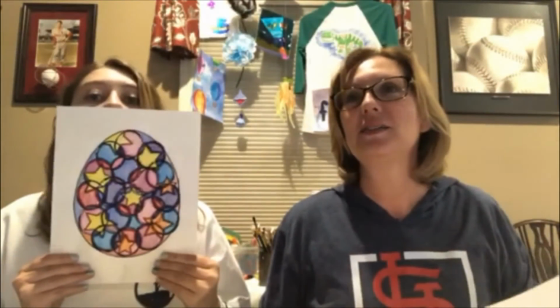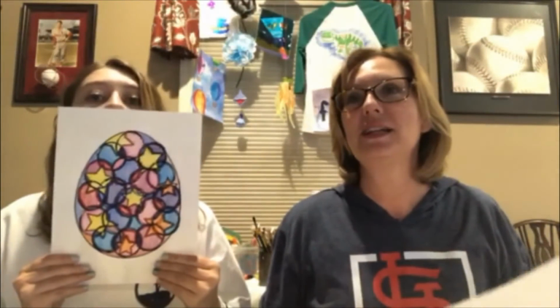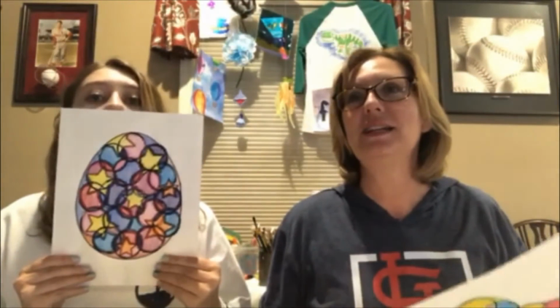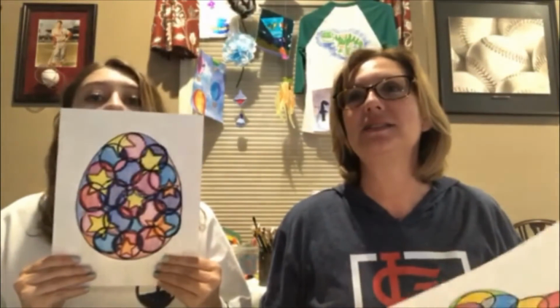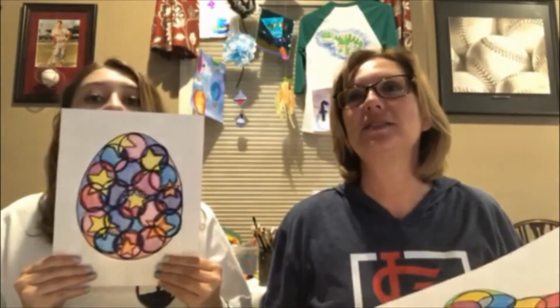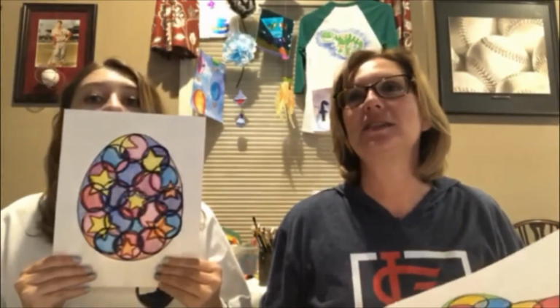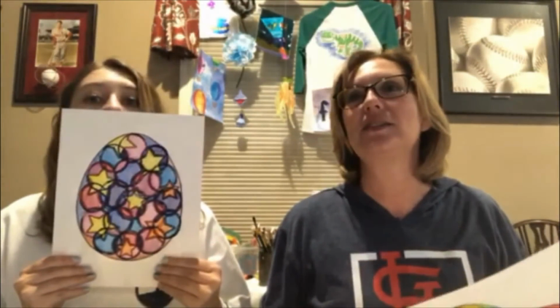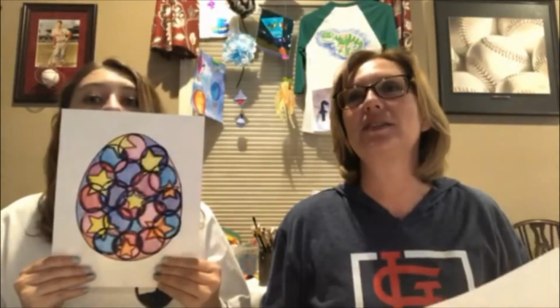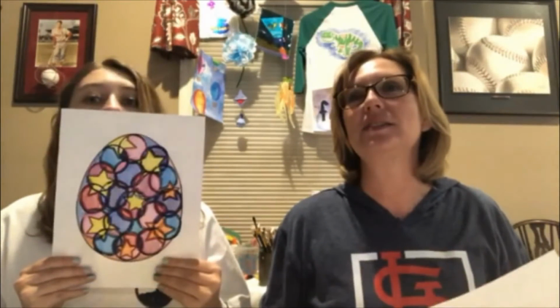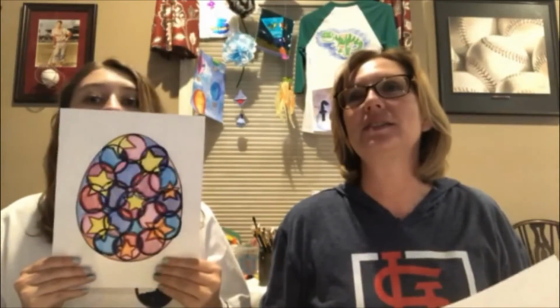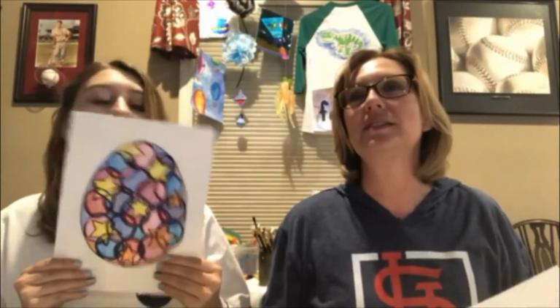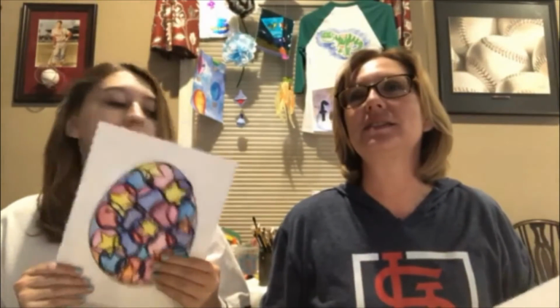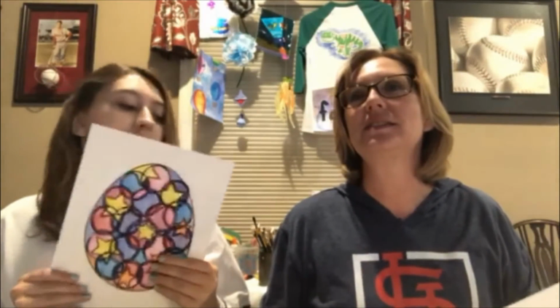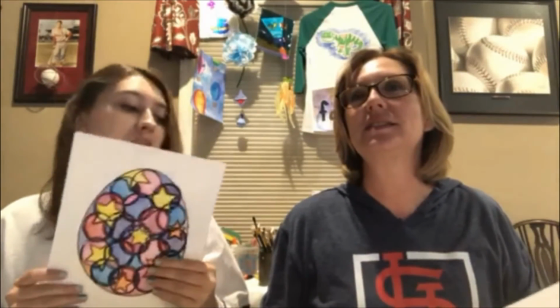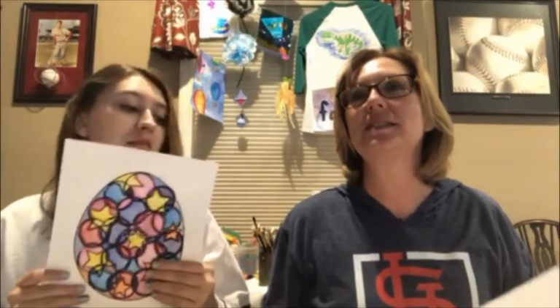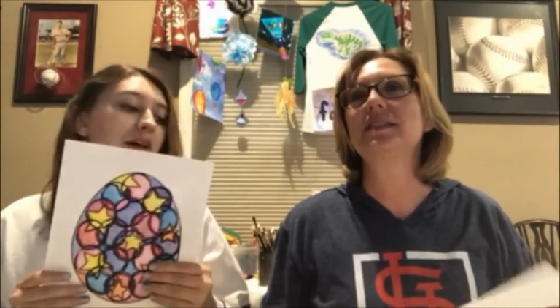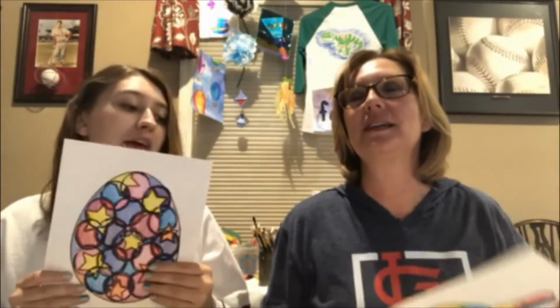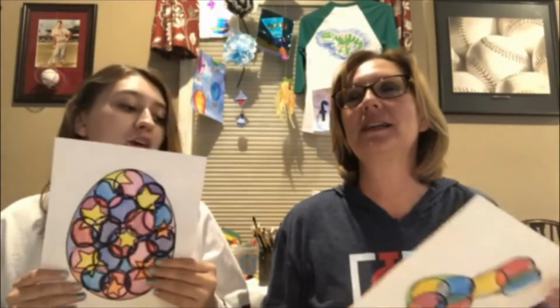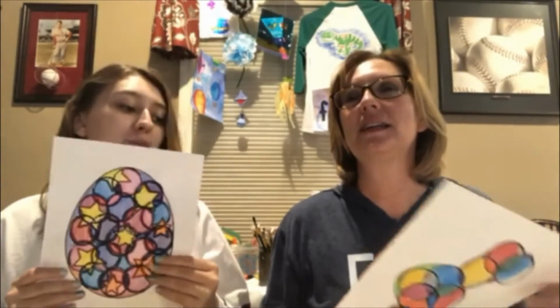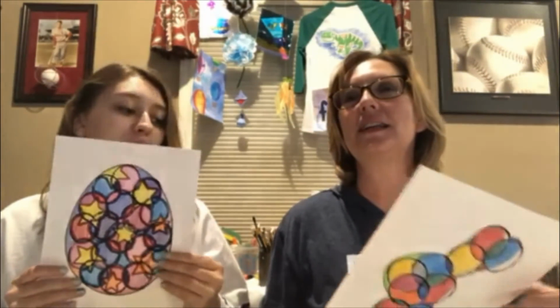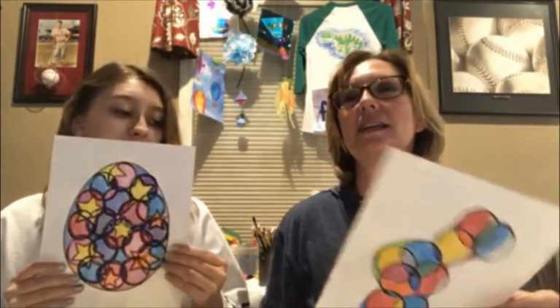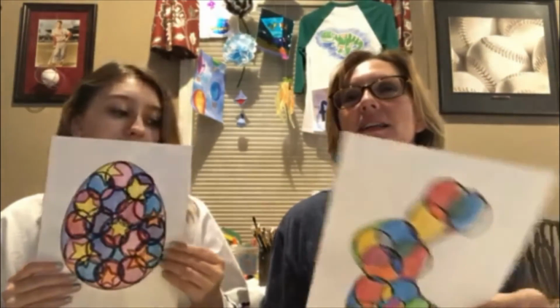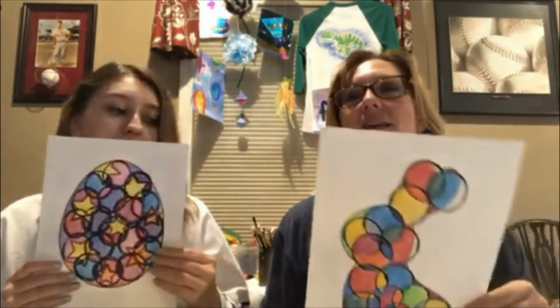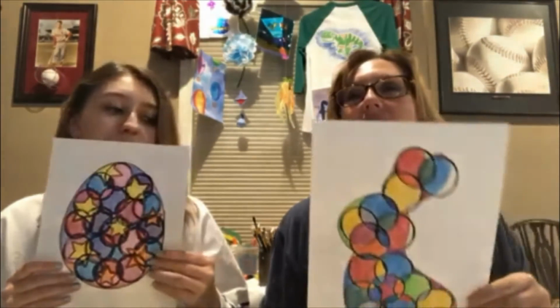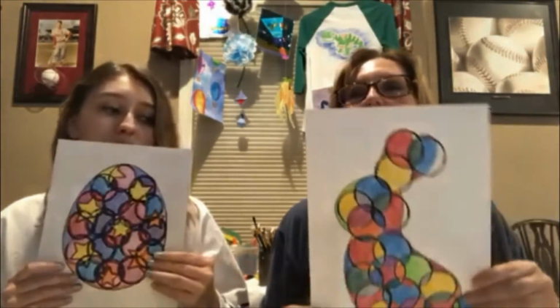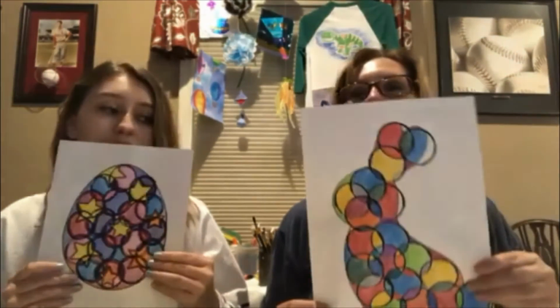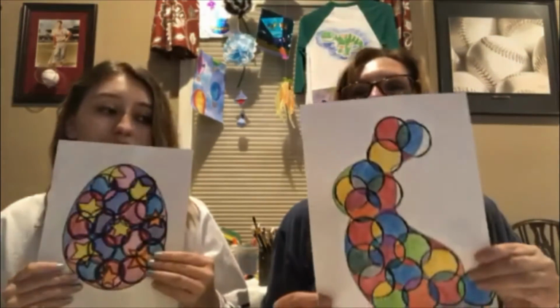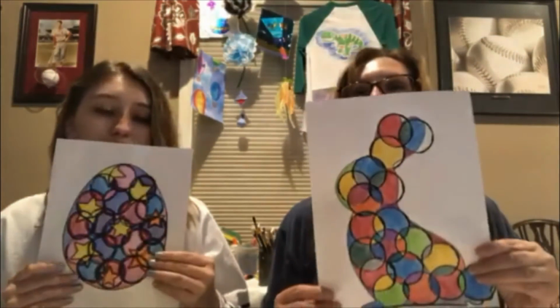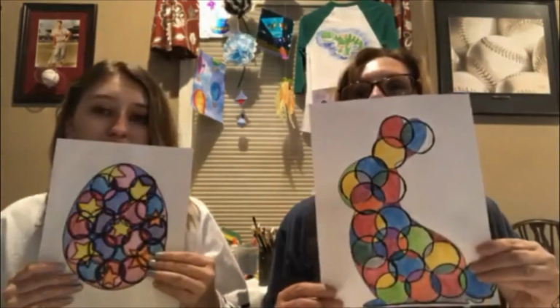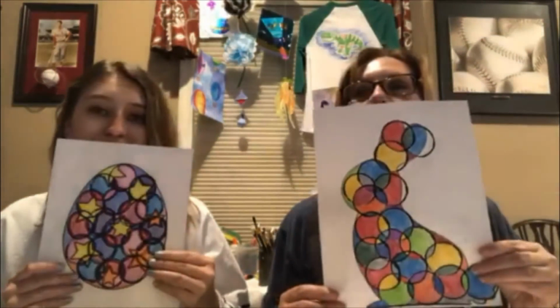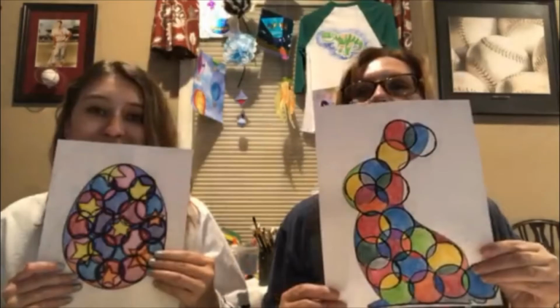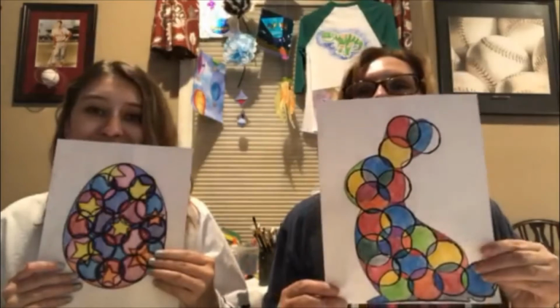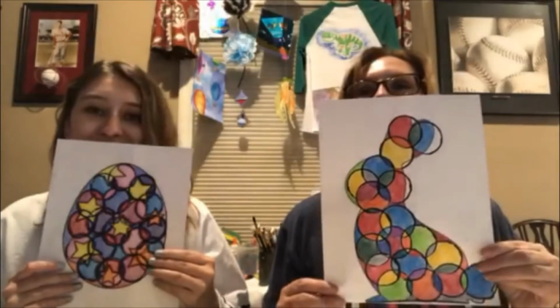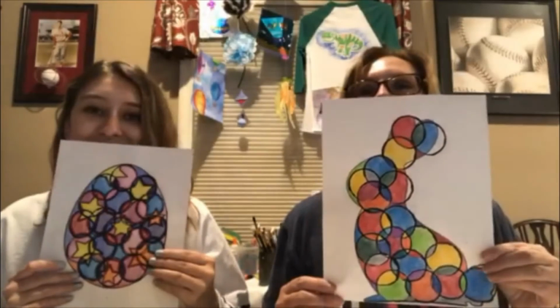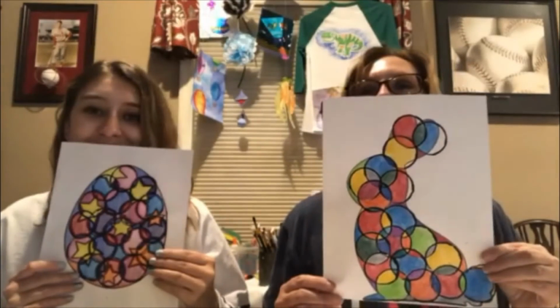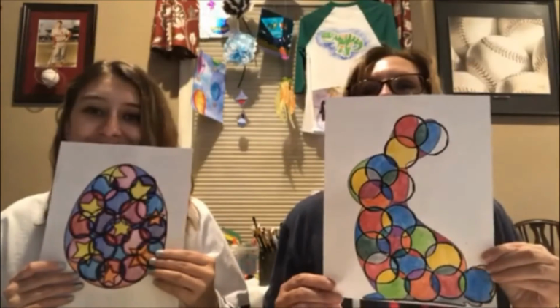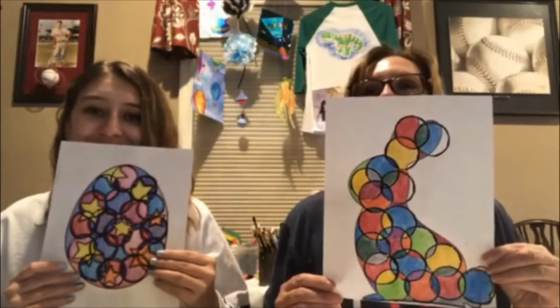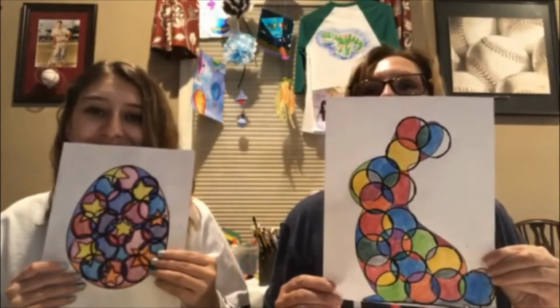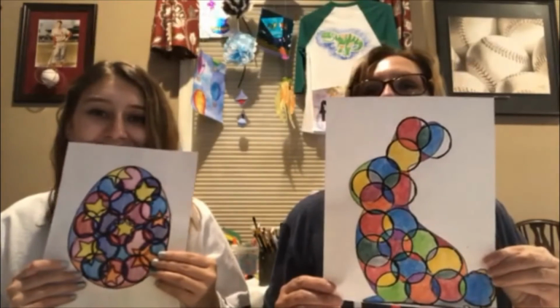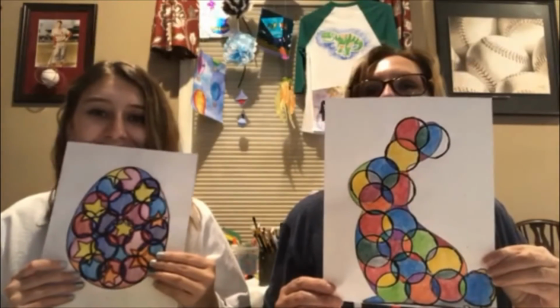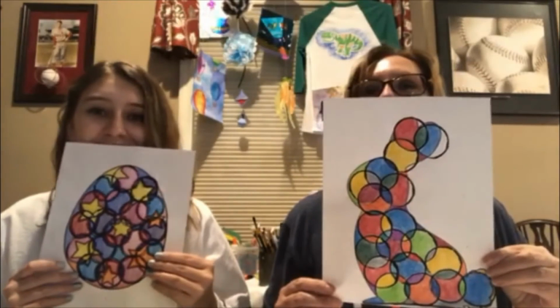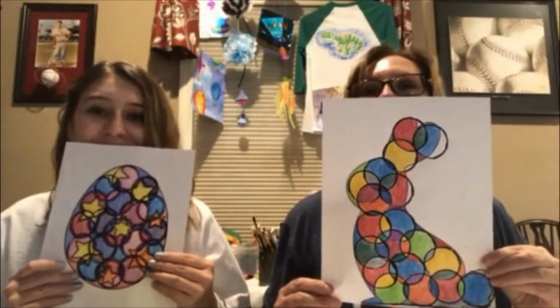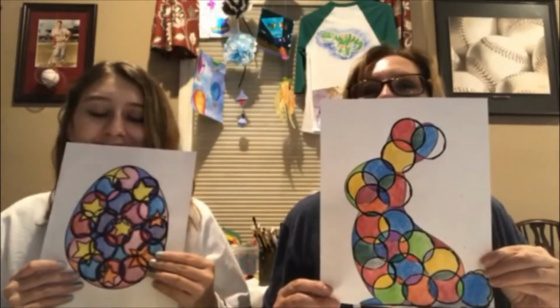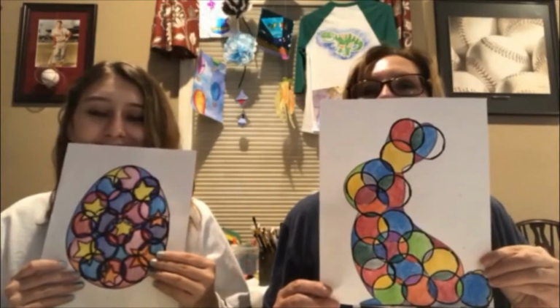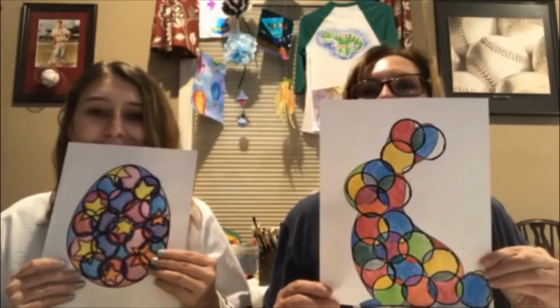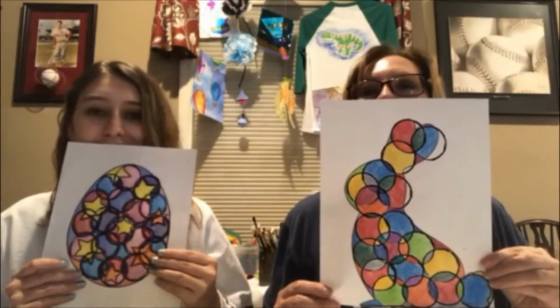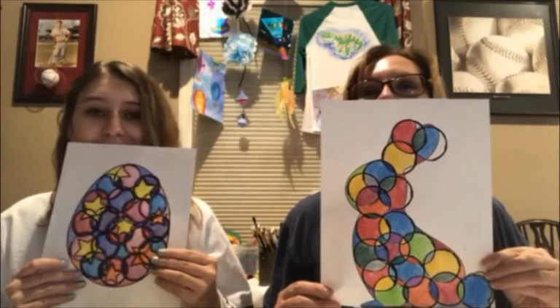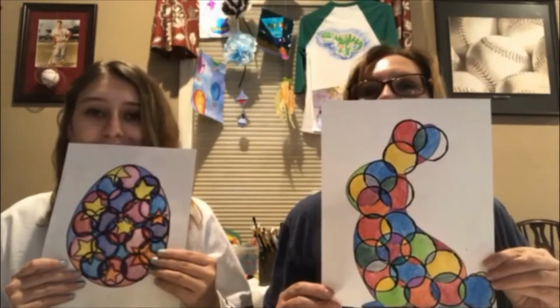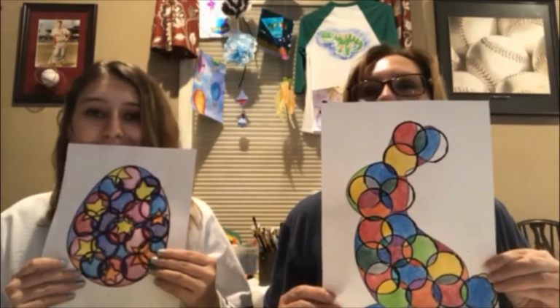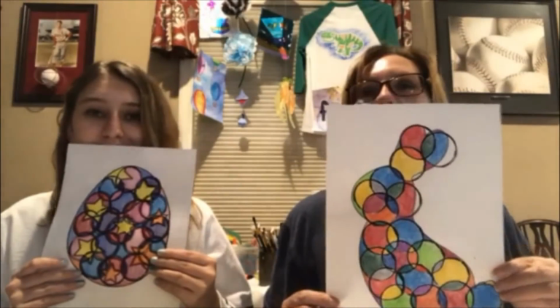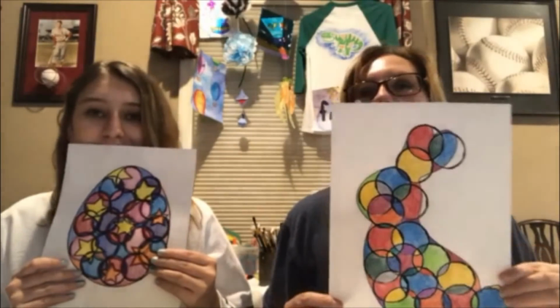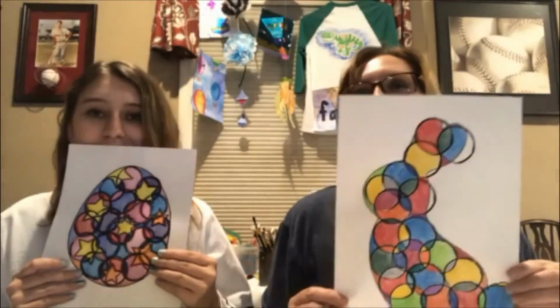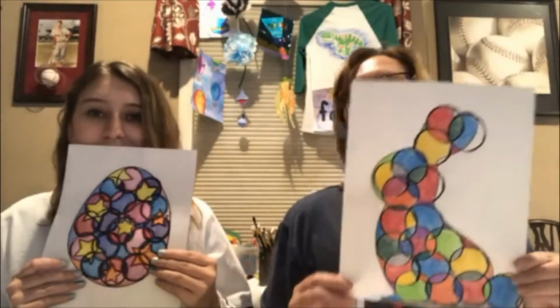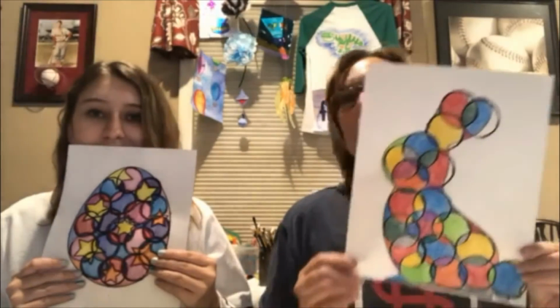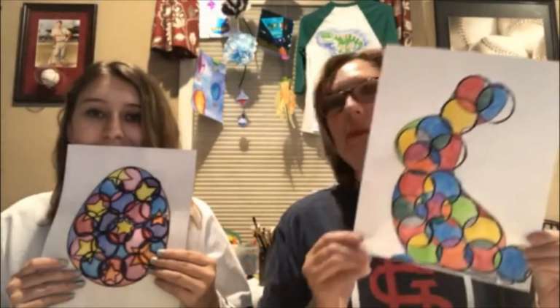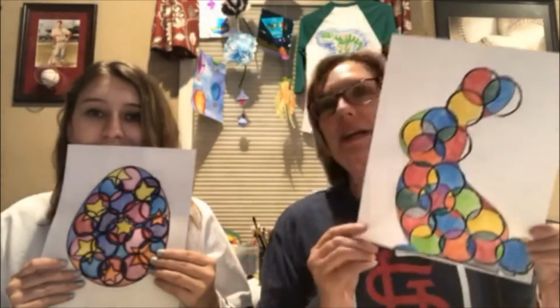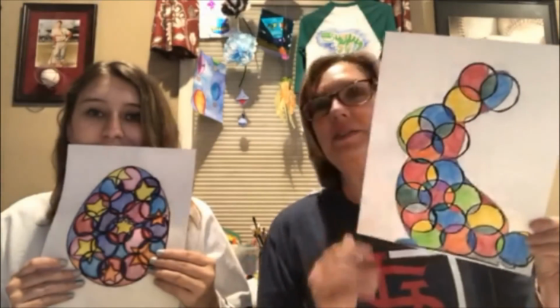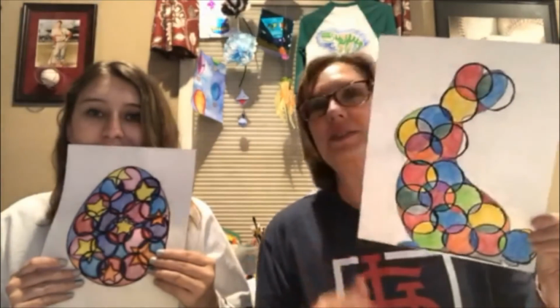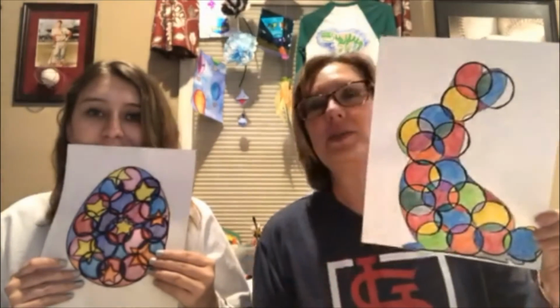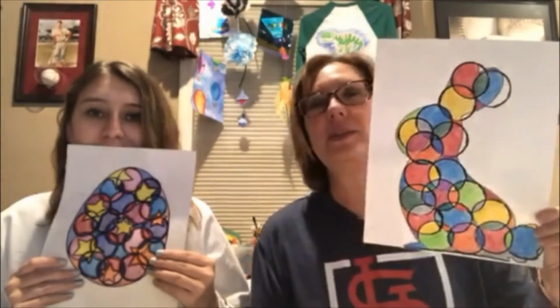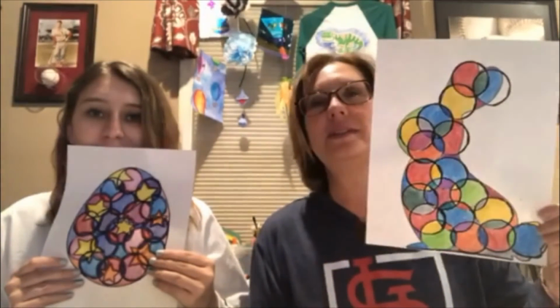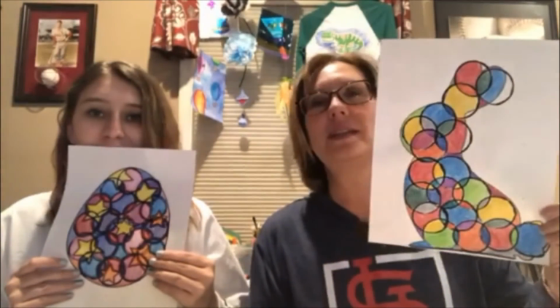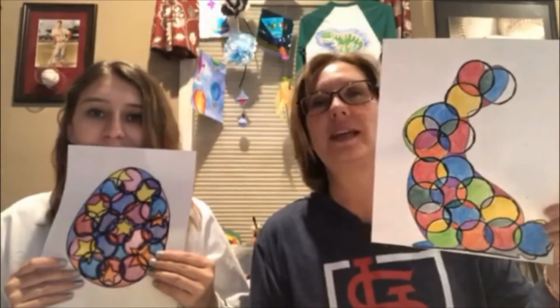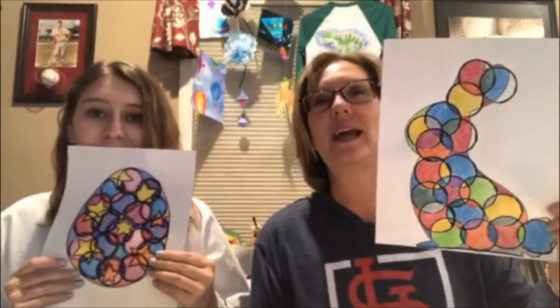Lanny's turned out good. I like your bunny. Thank you. Thank you. So we might even do these again.